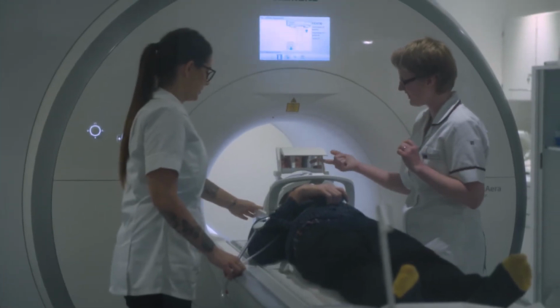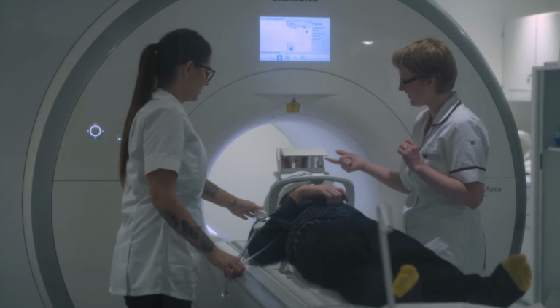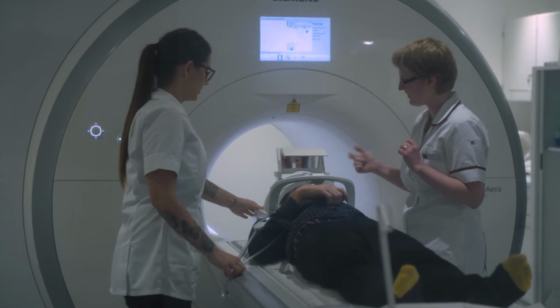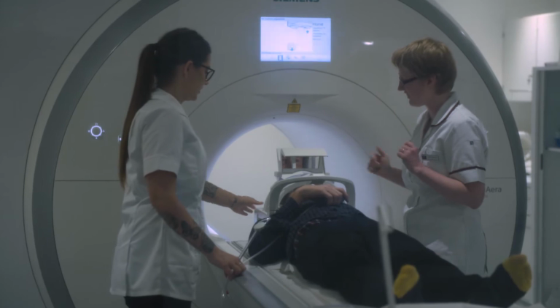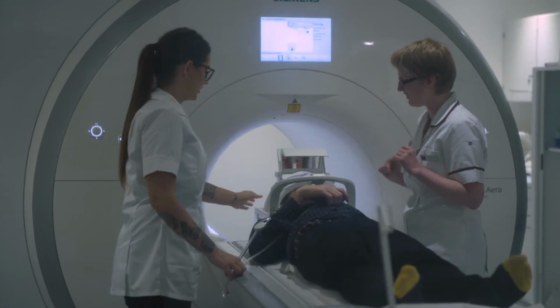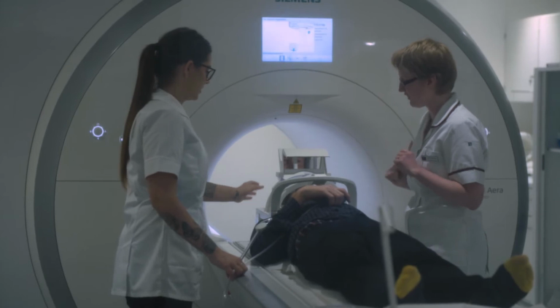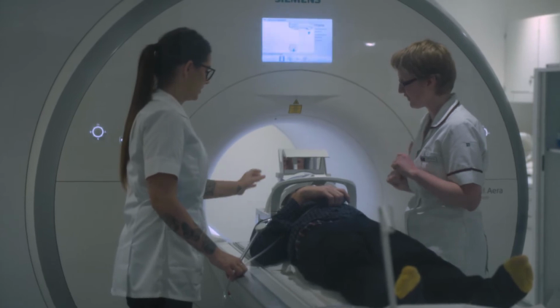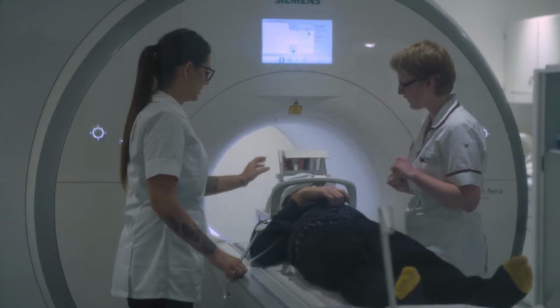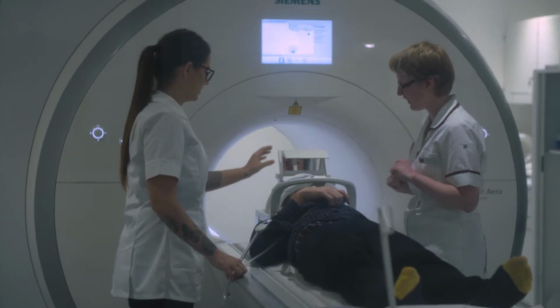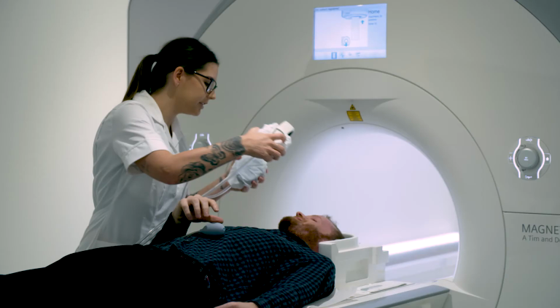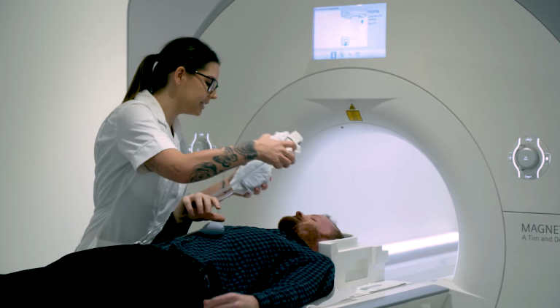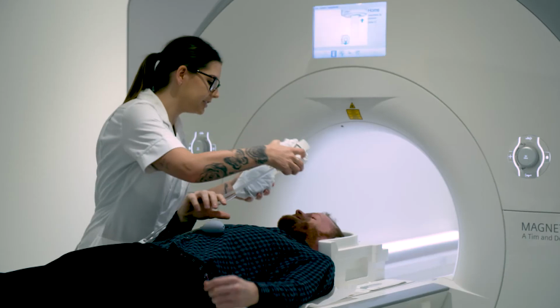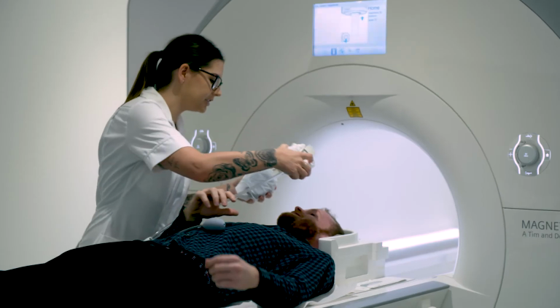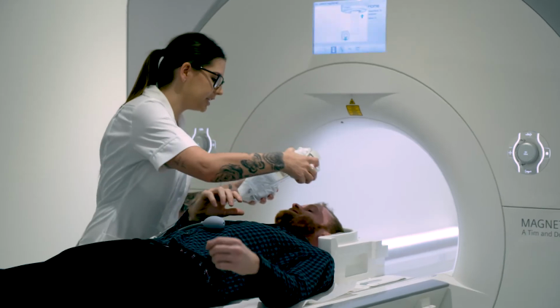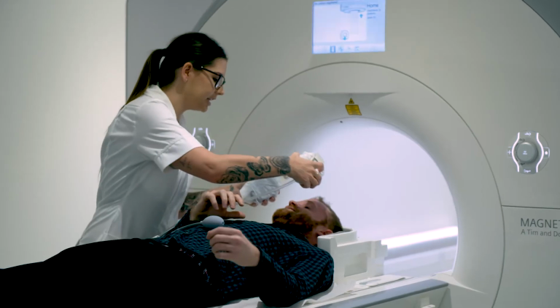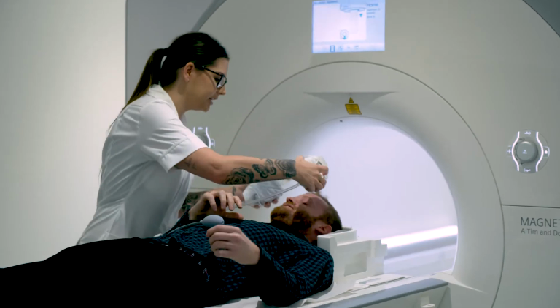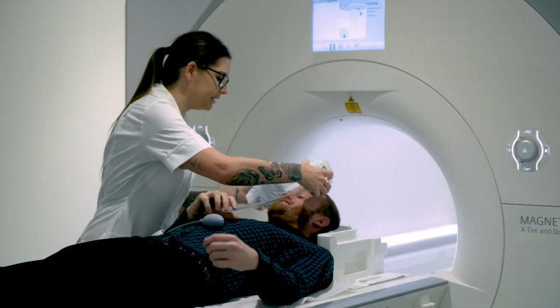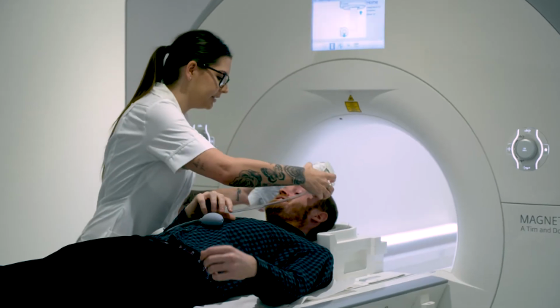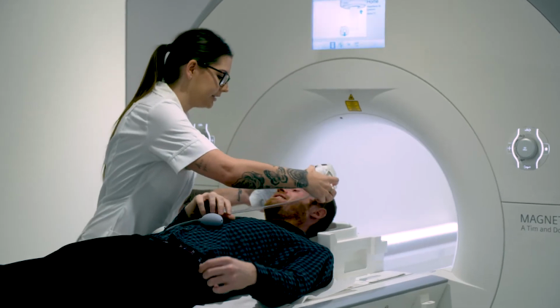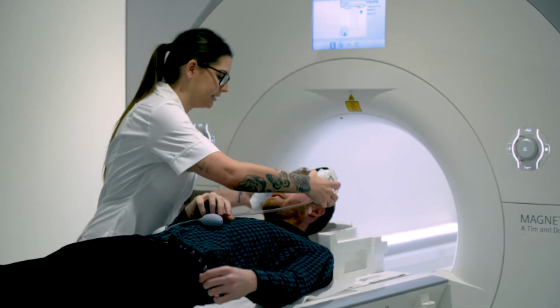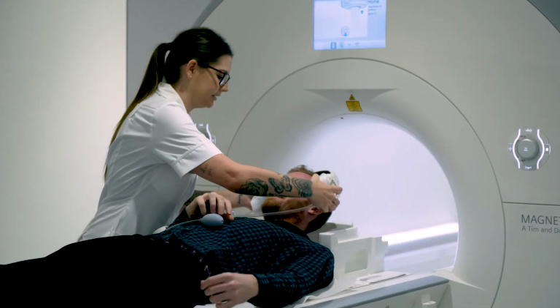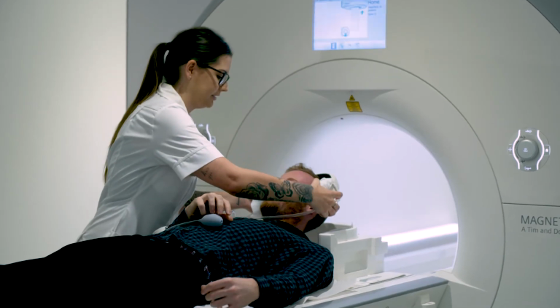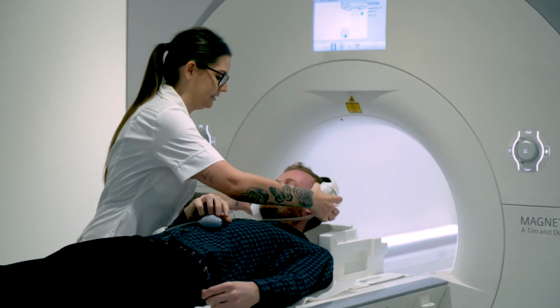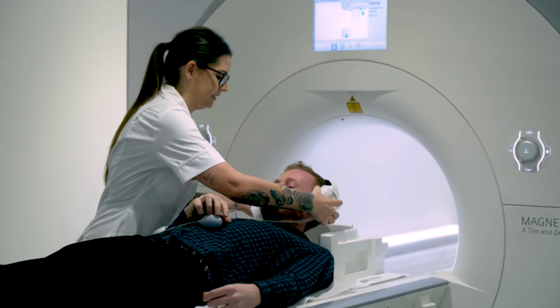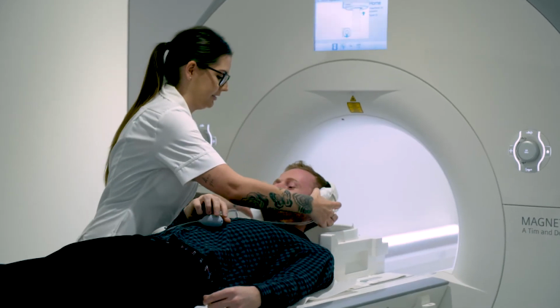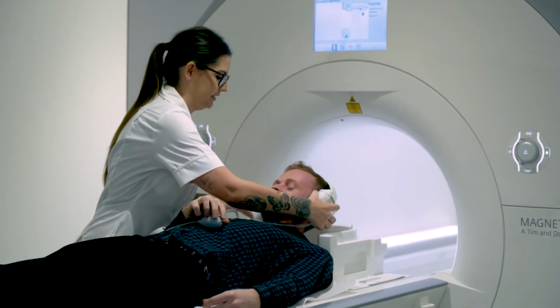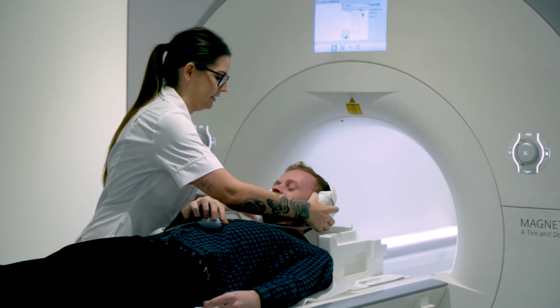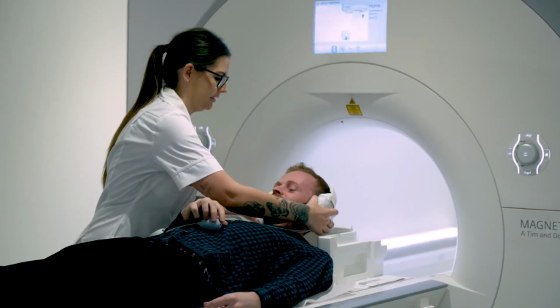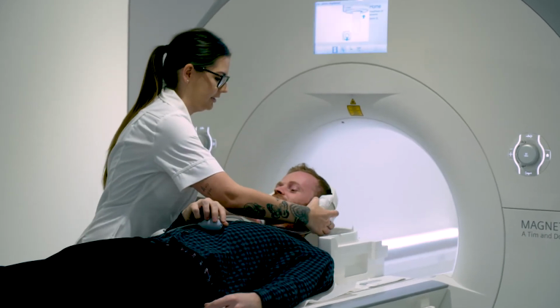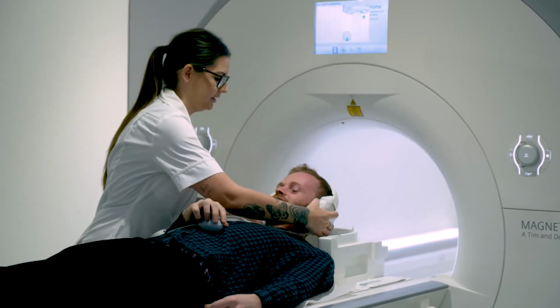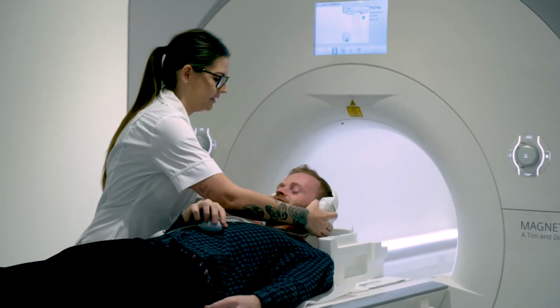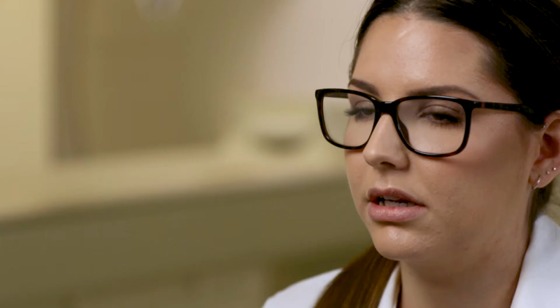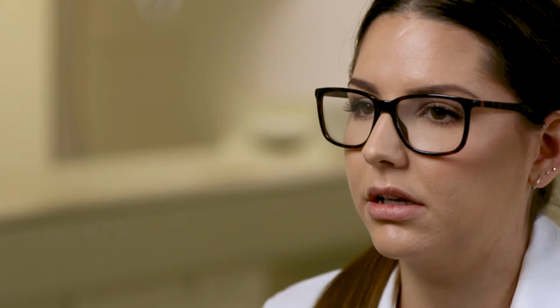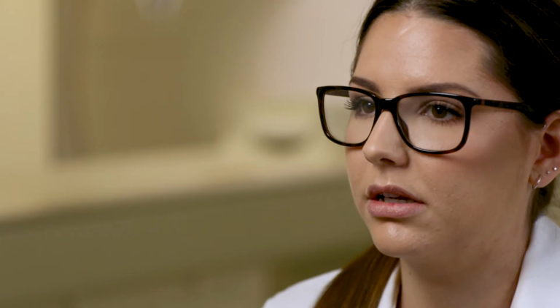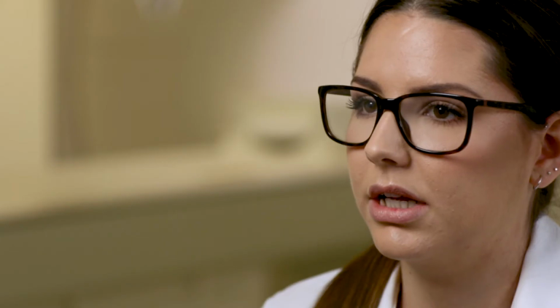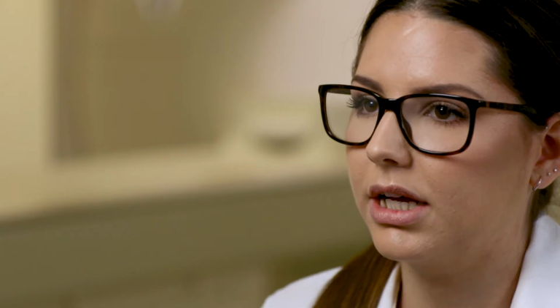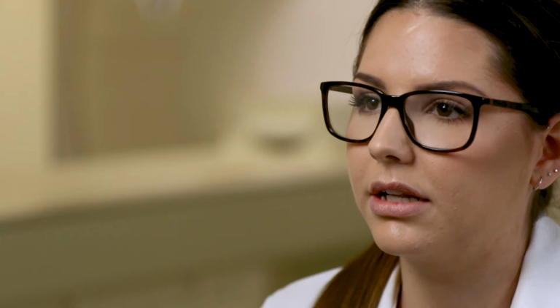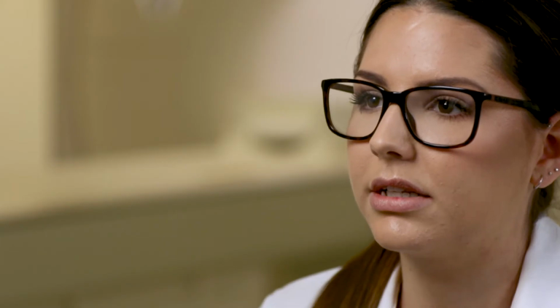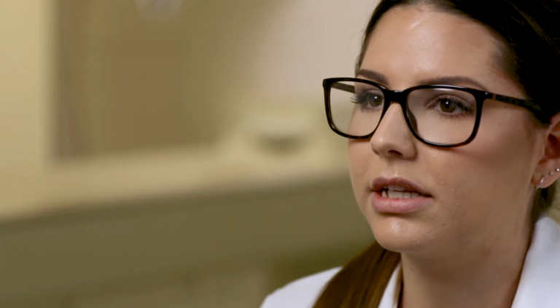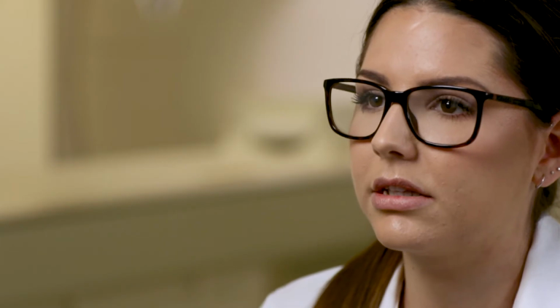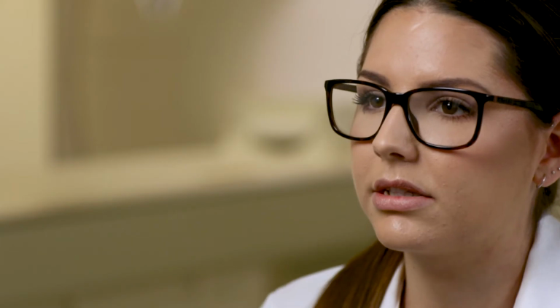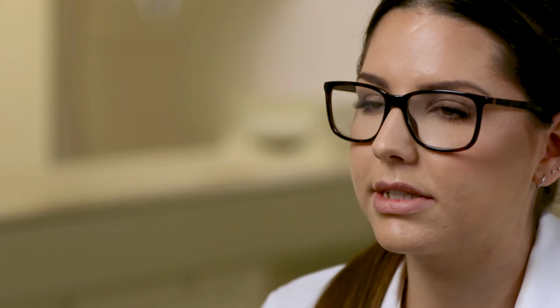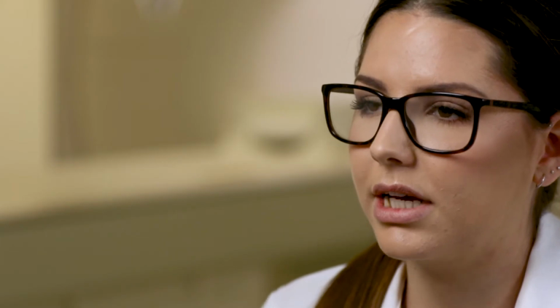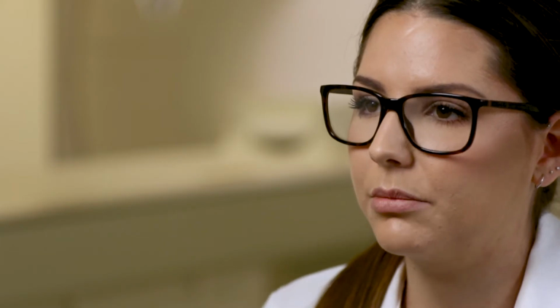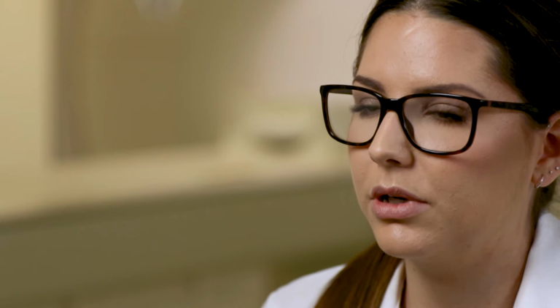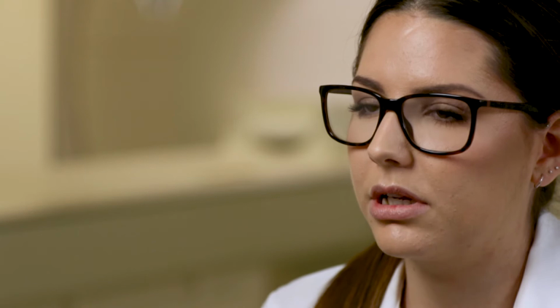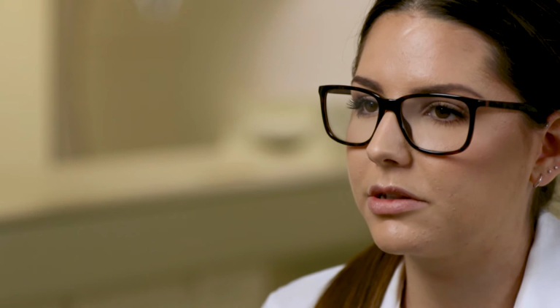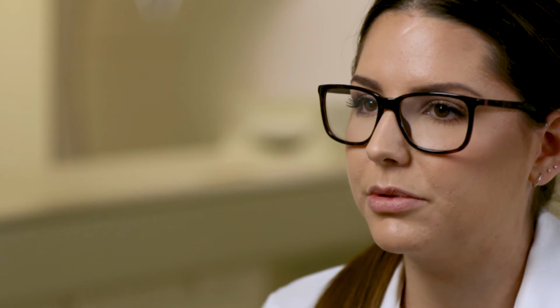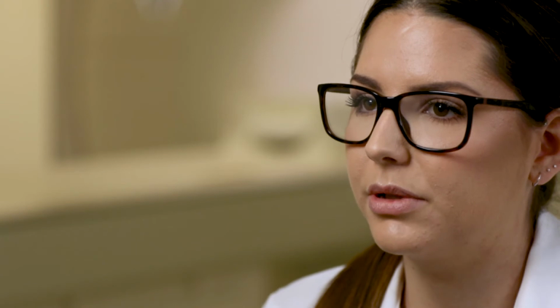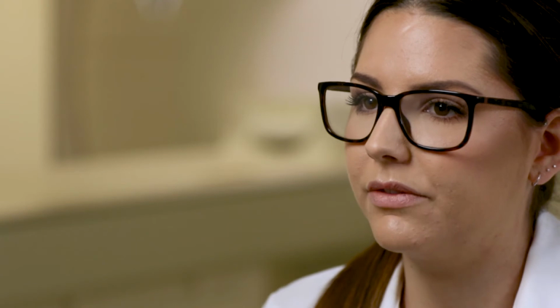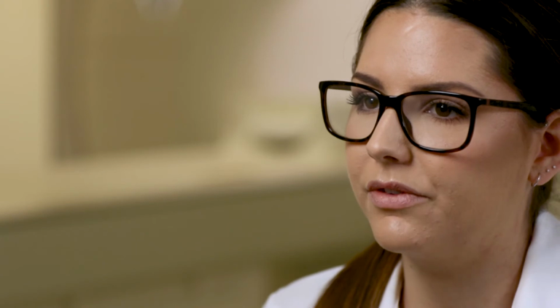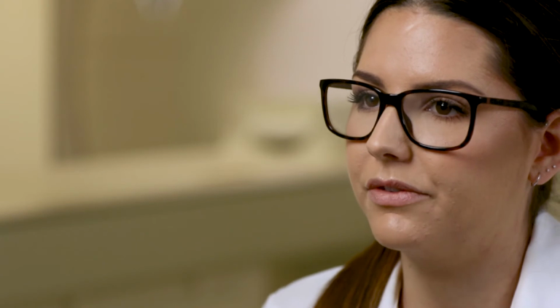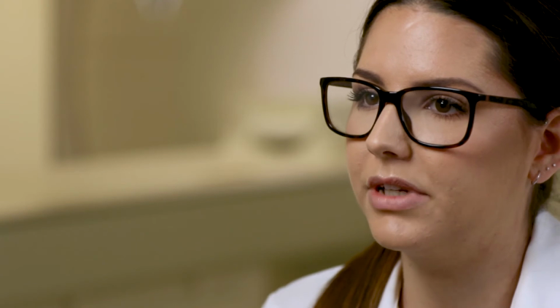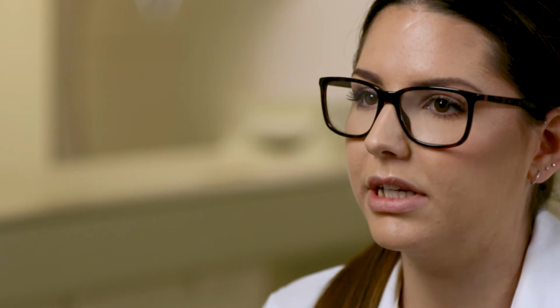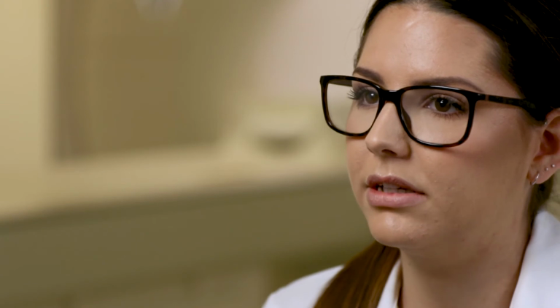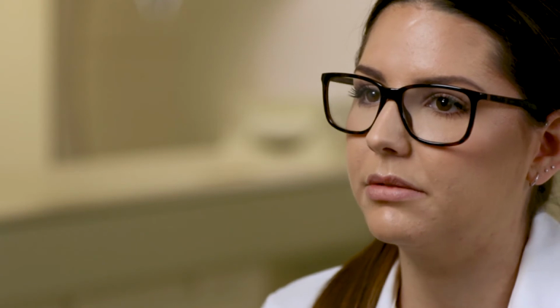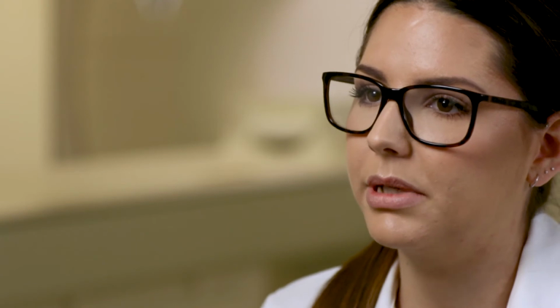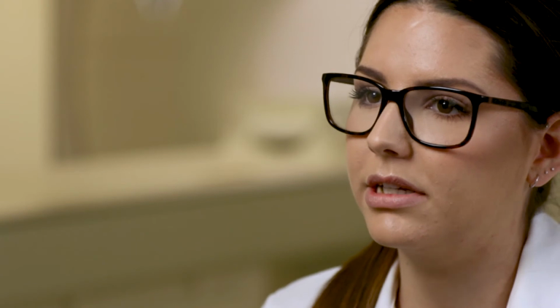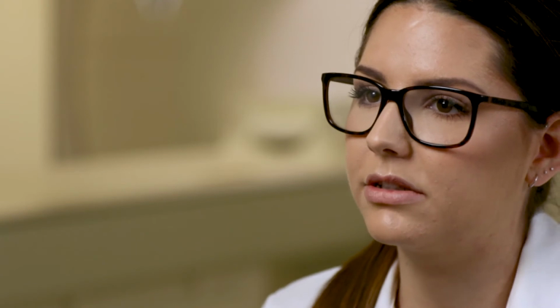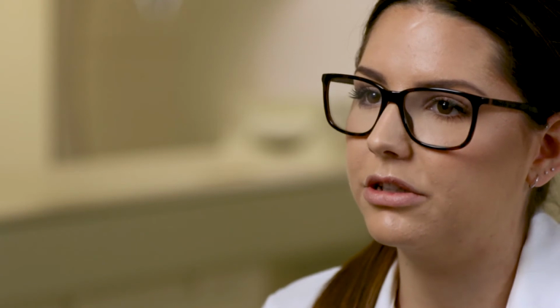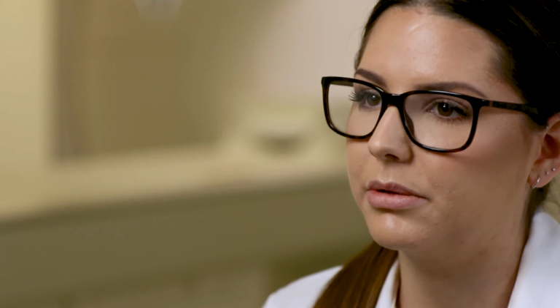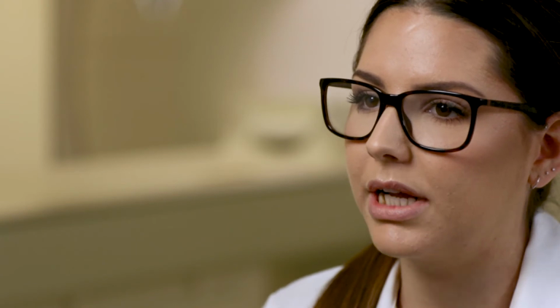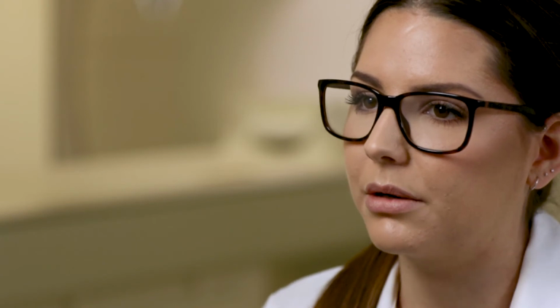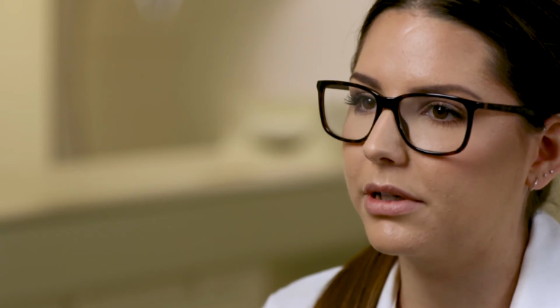Once we're happy with that, we'll bring the bed up, place you into the middle of the scanner, and the scan will last between 15 minutes to an hour.